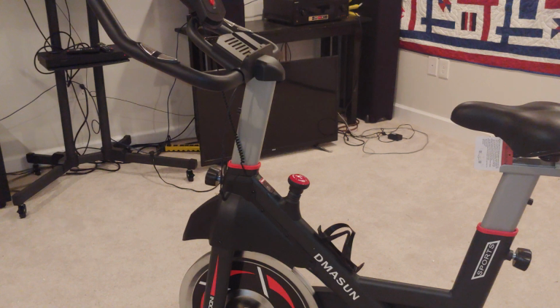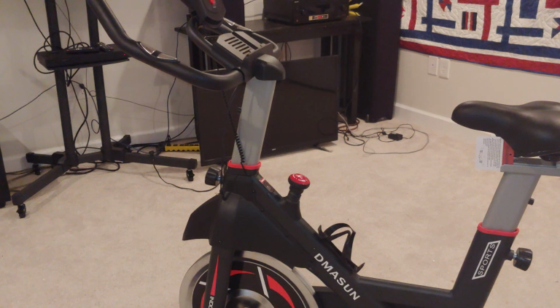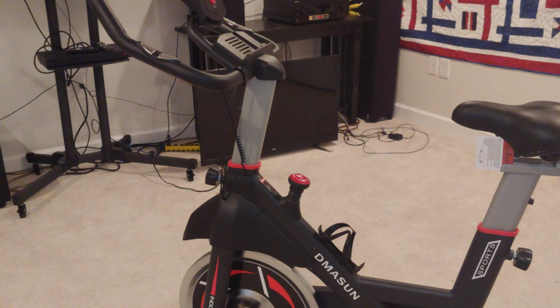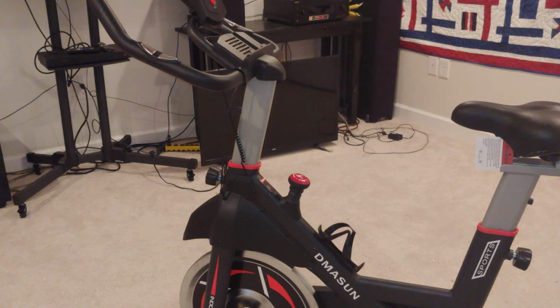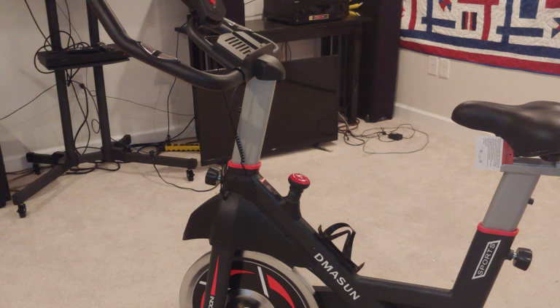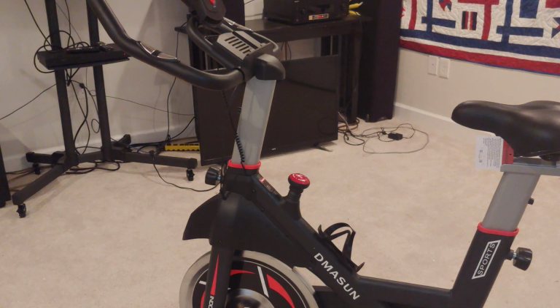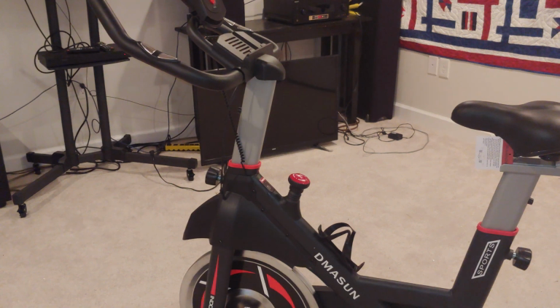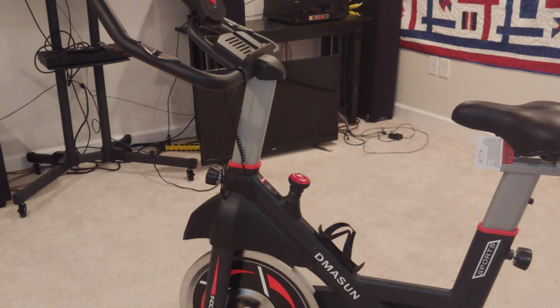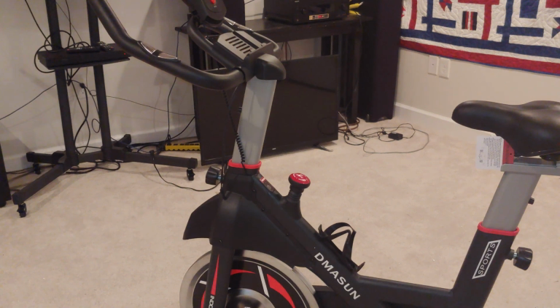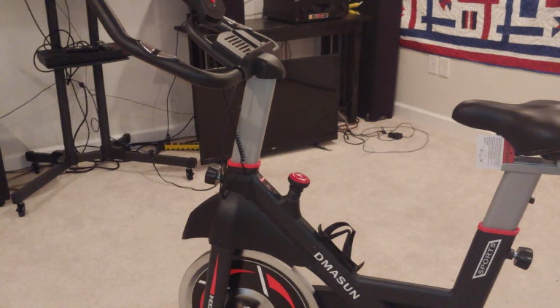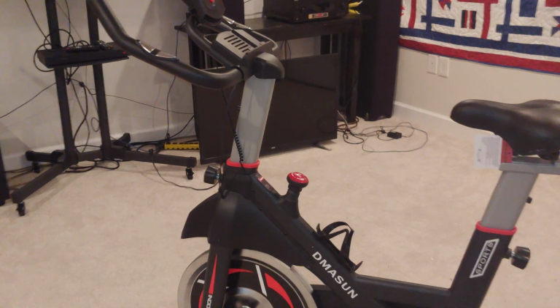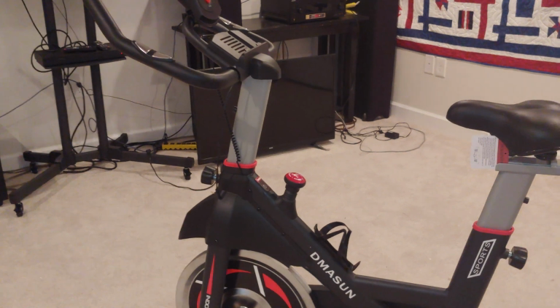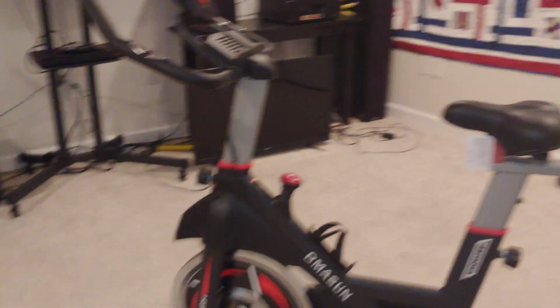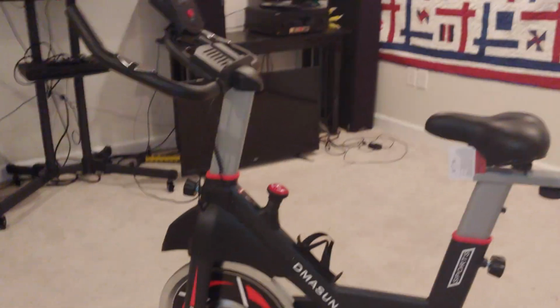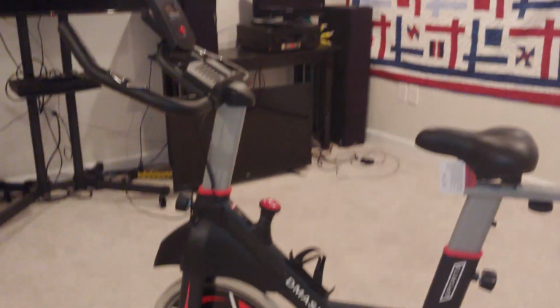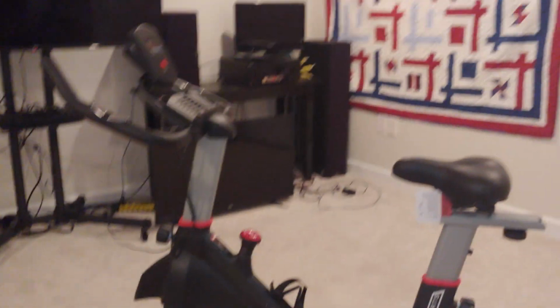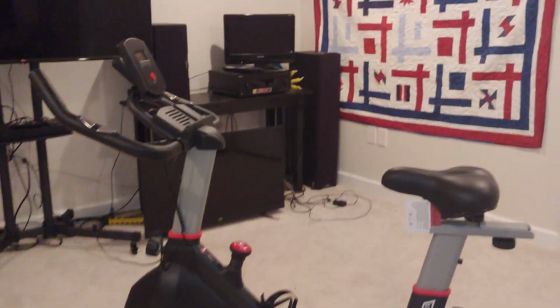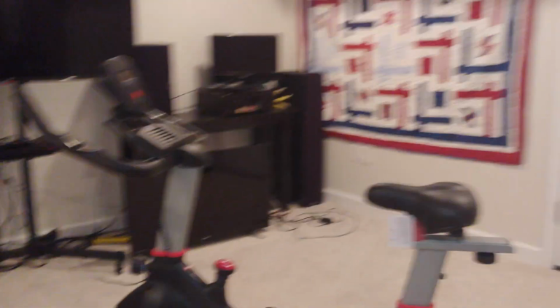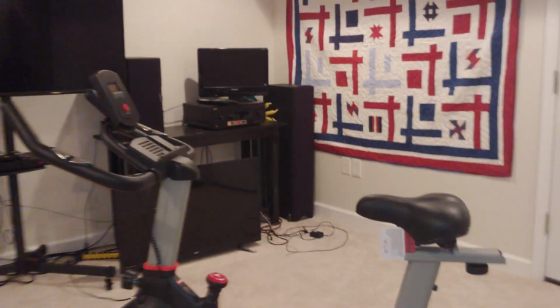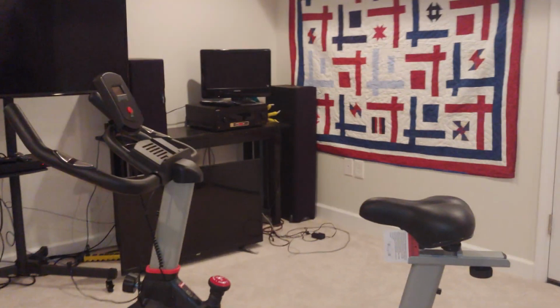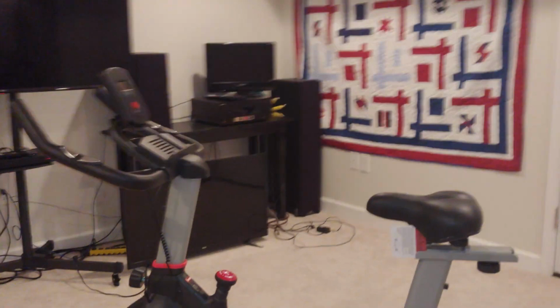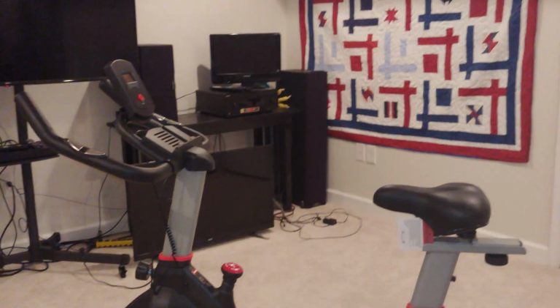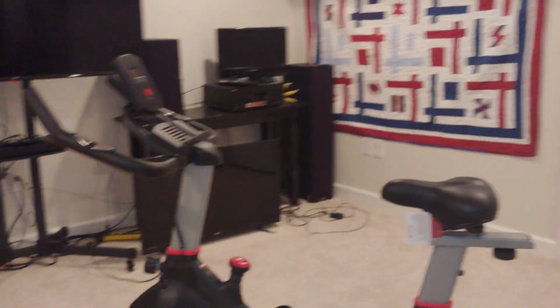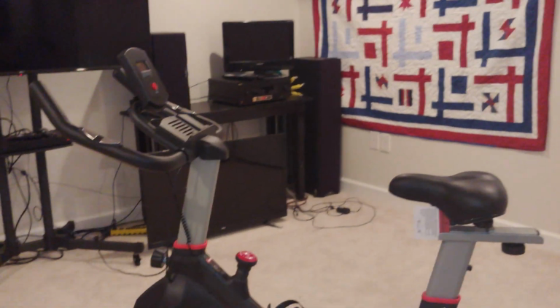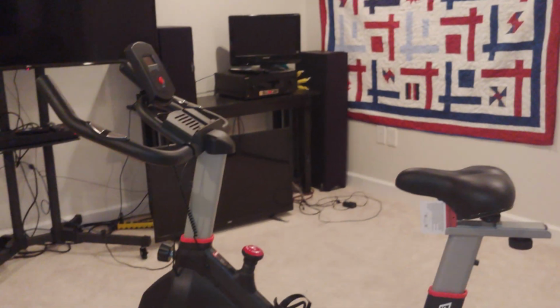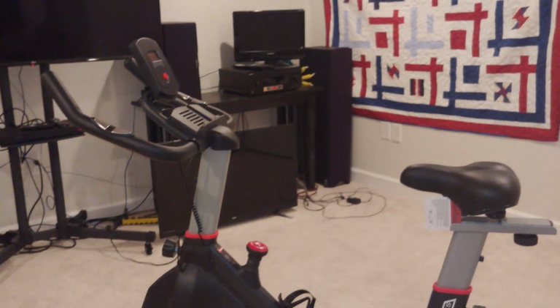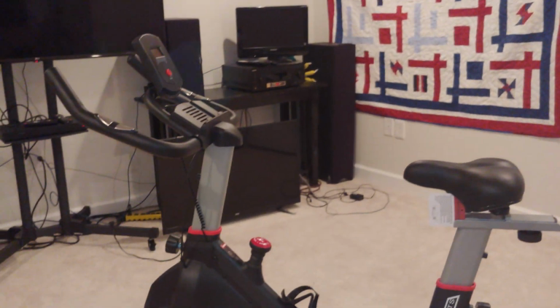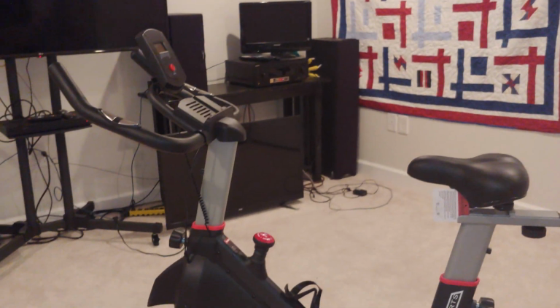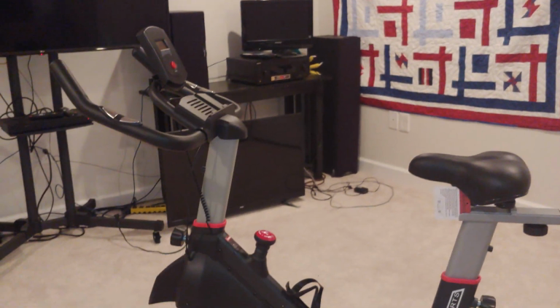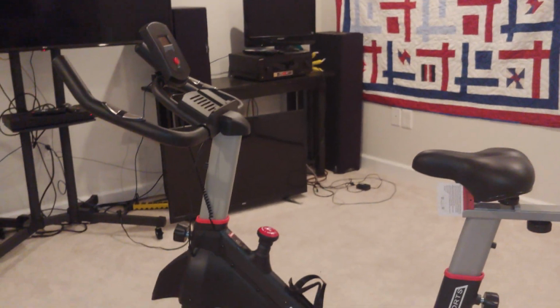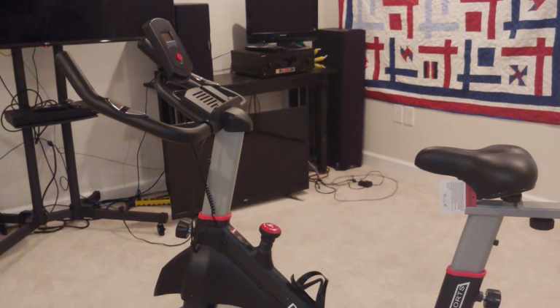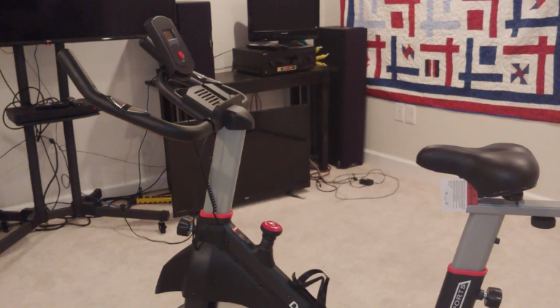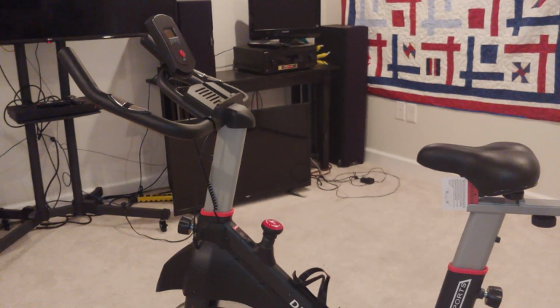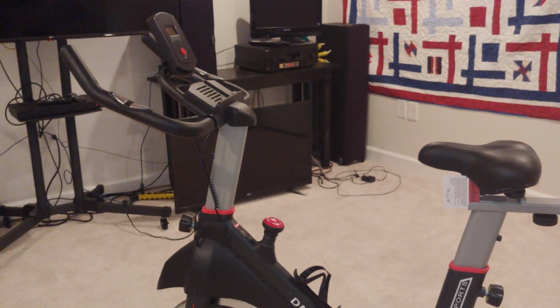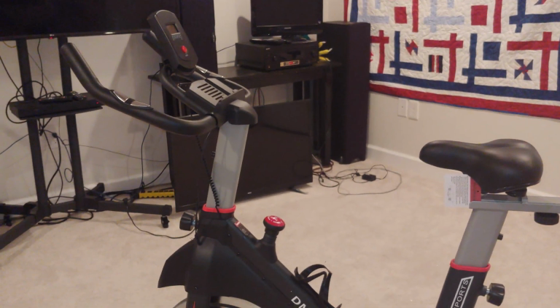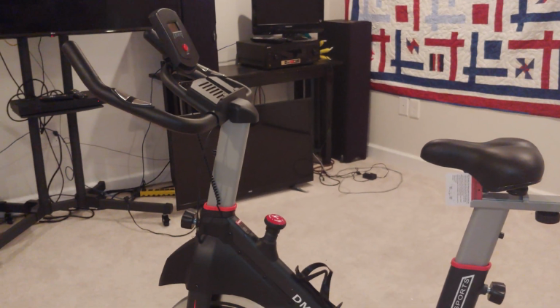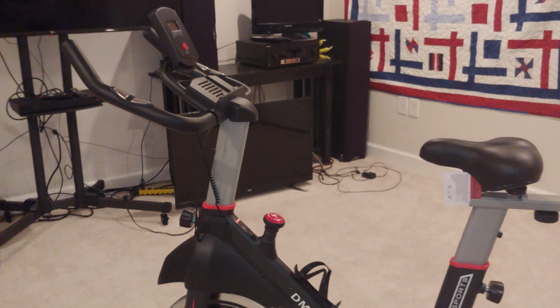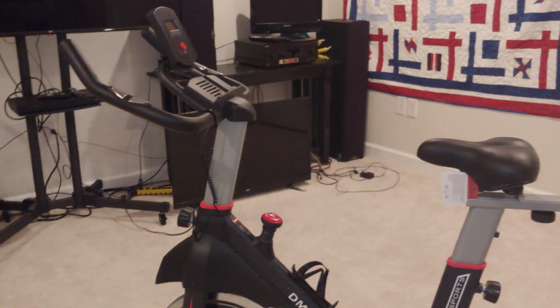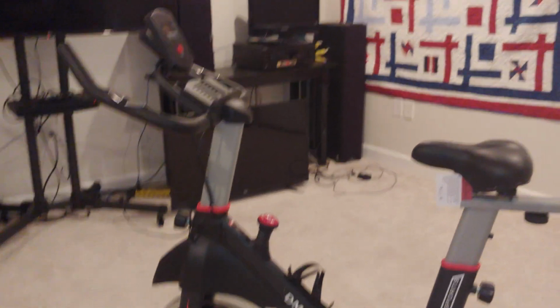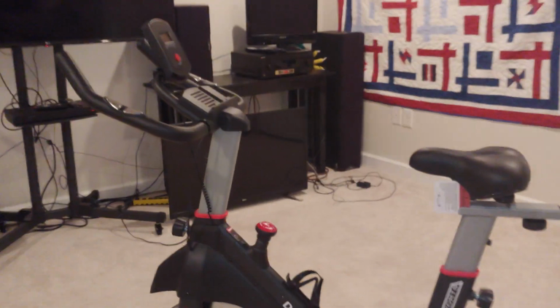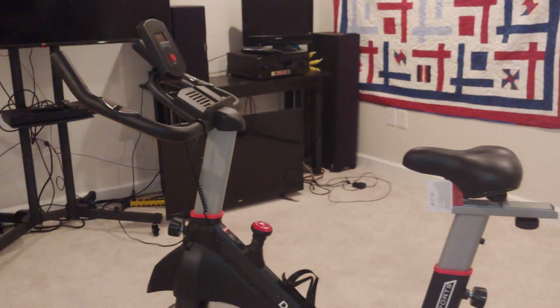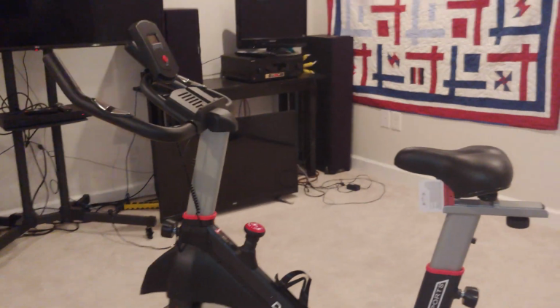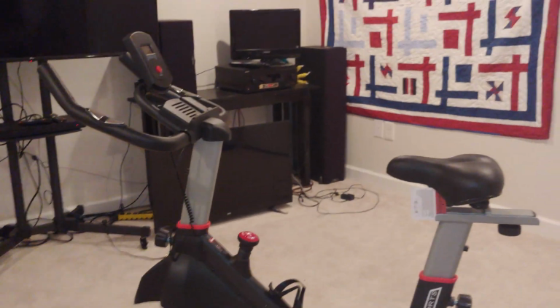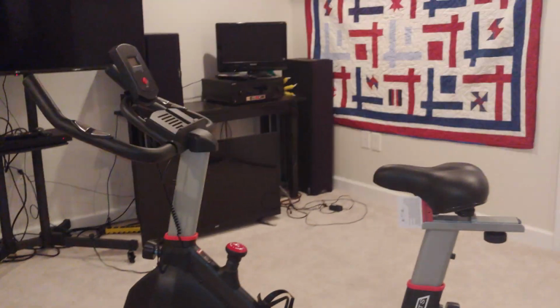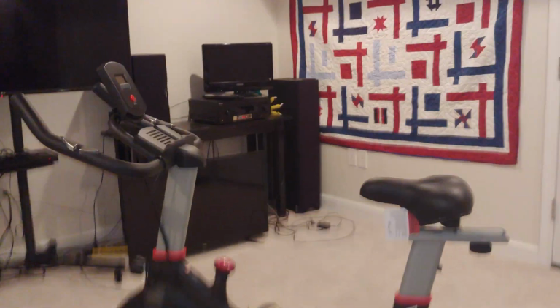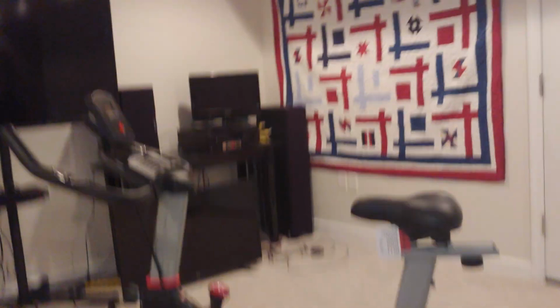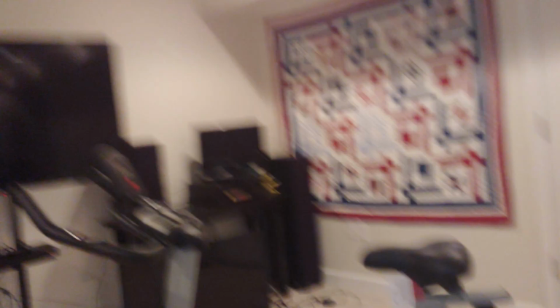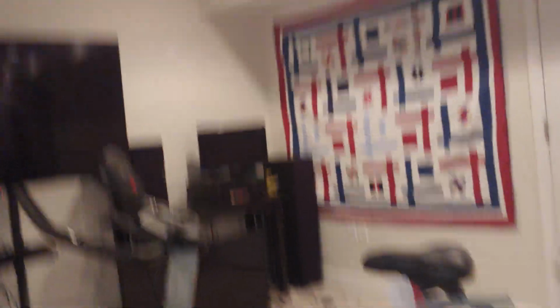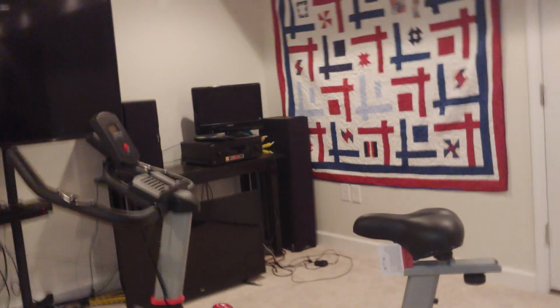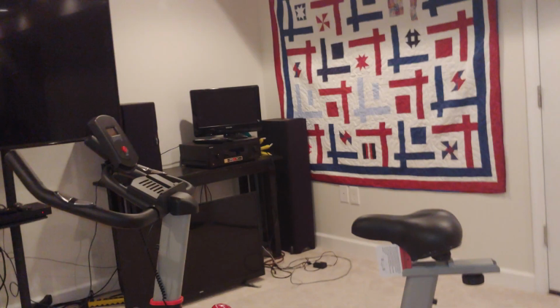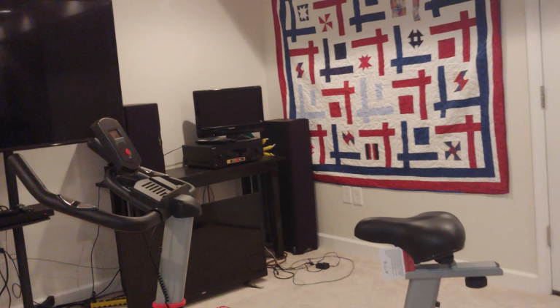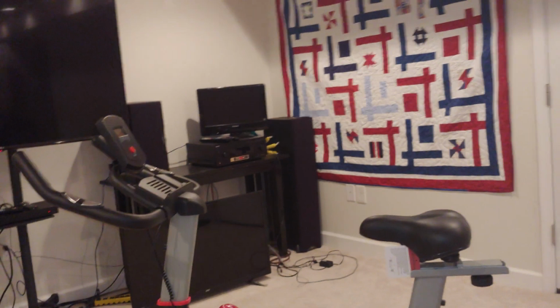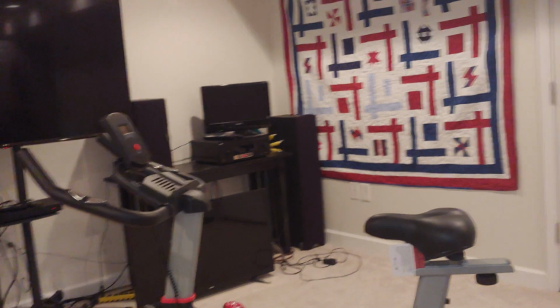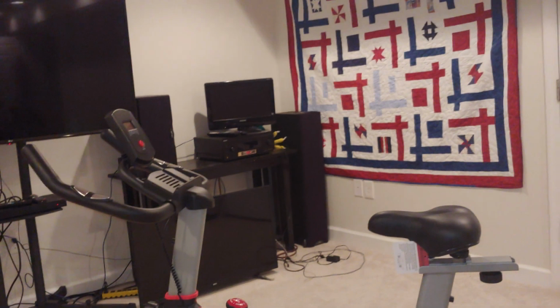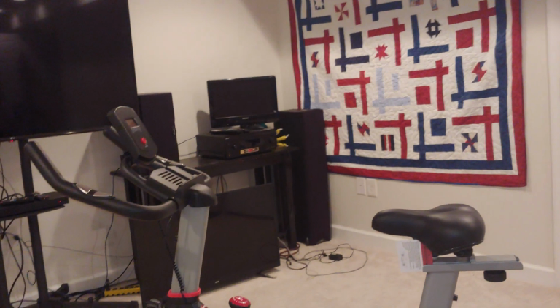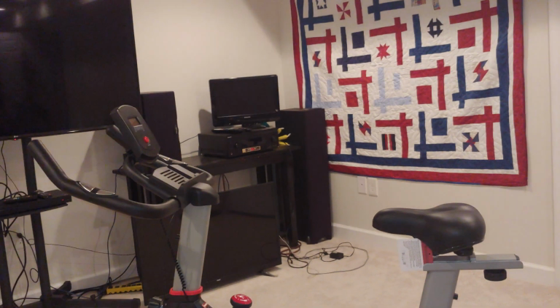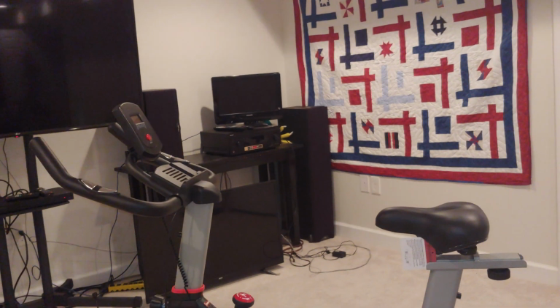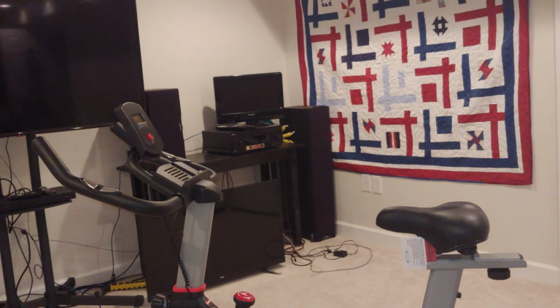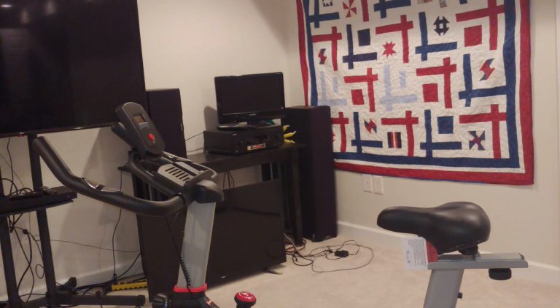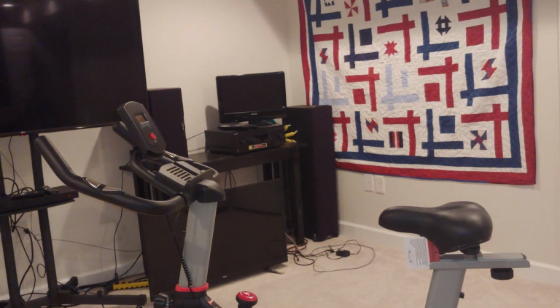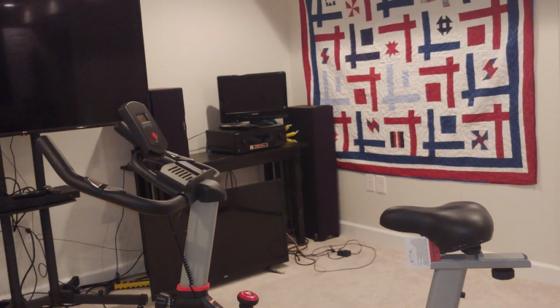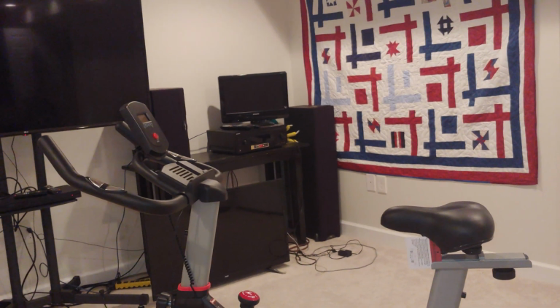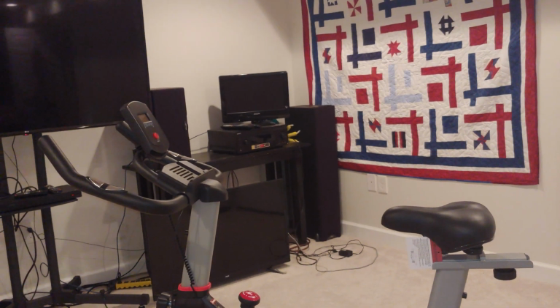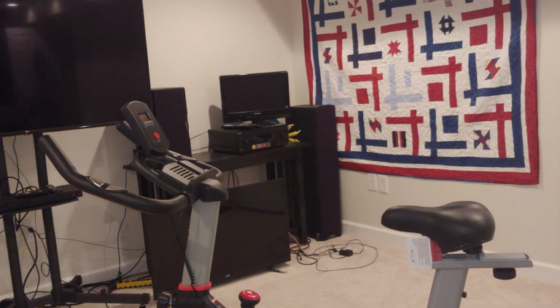Alright folks, this video is going to demonstrate how to use this cardio bike.